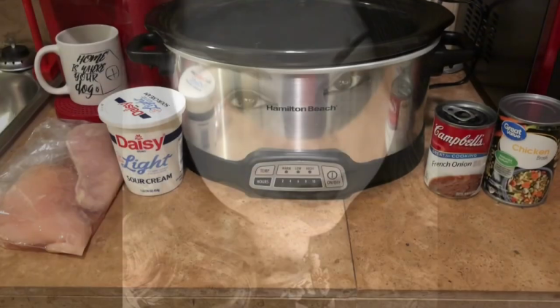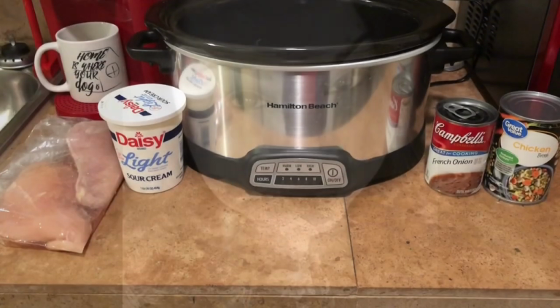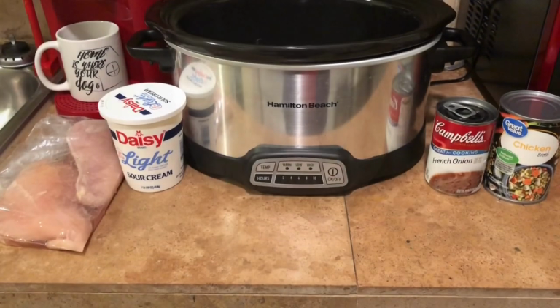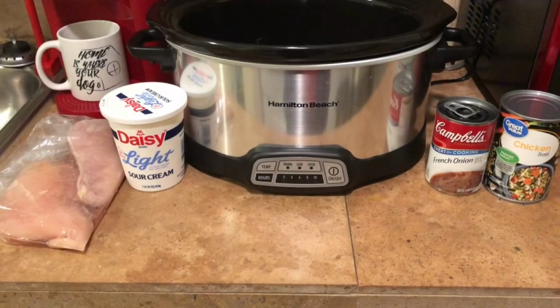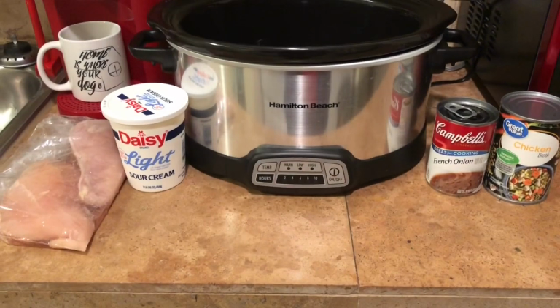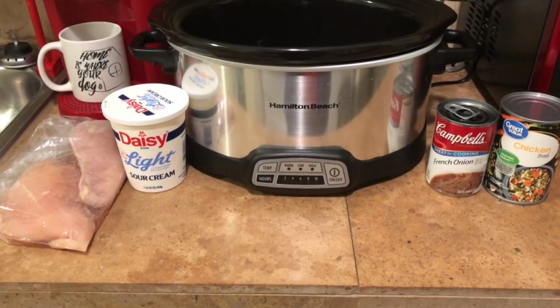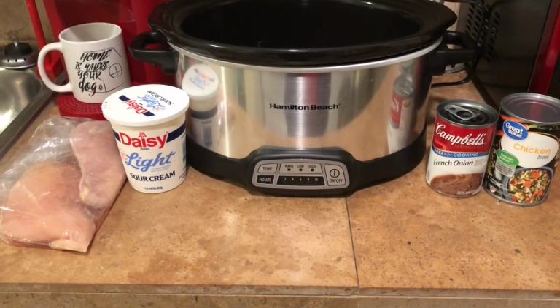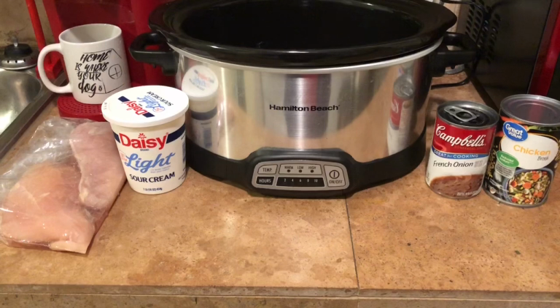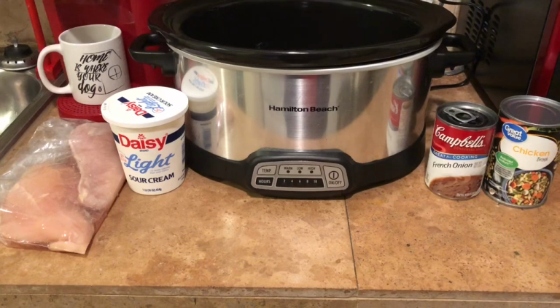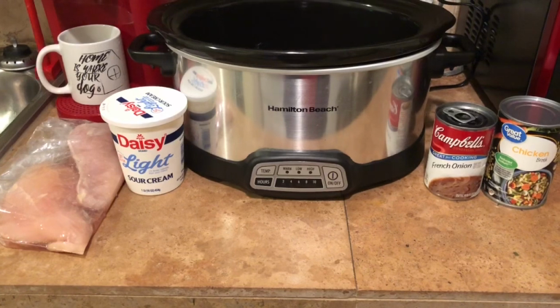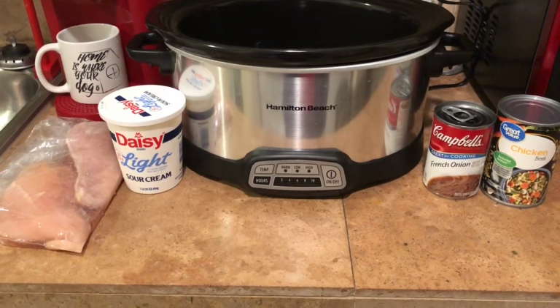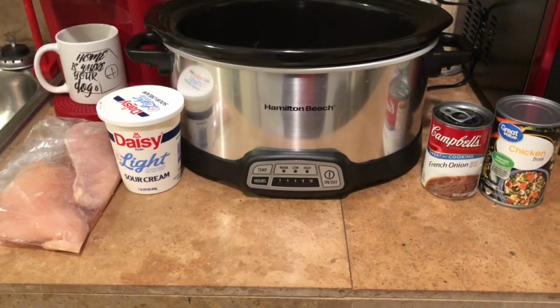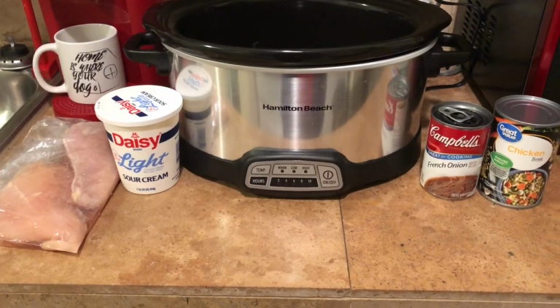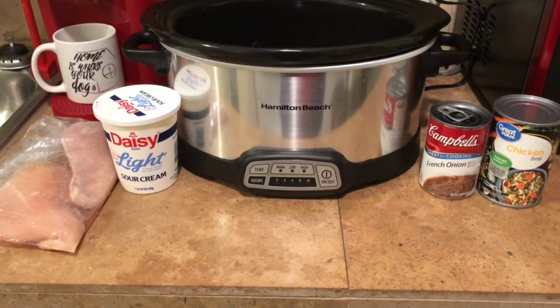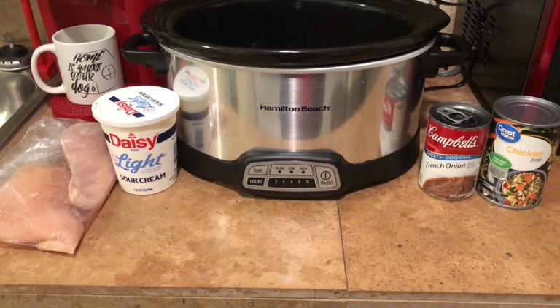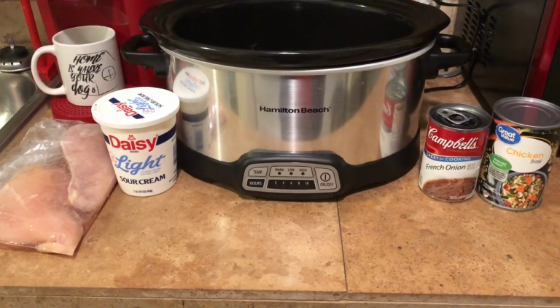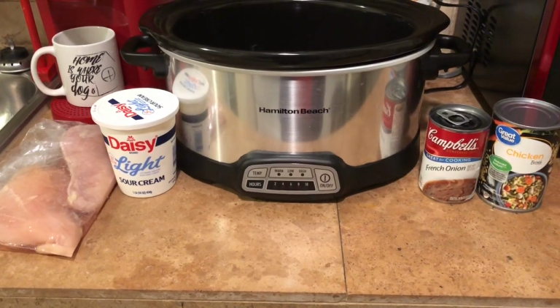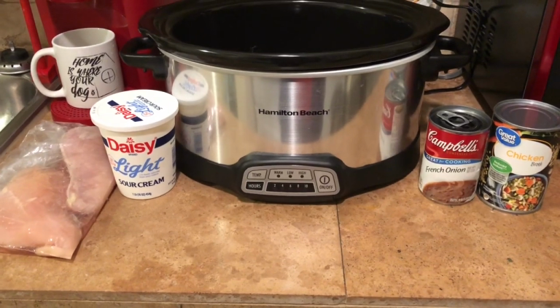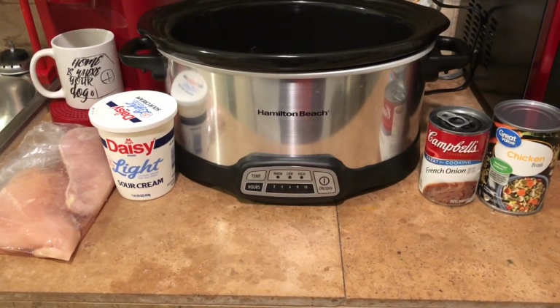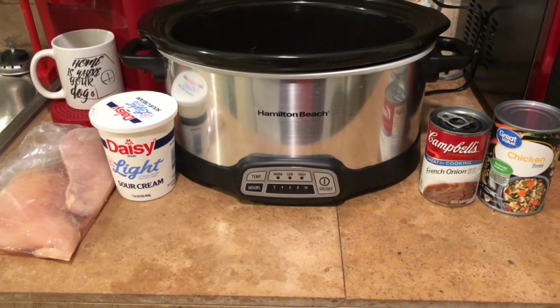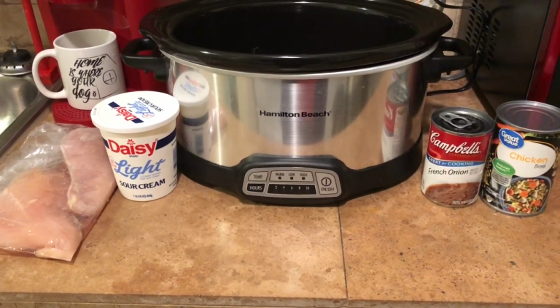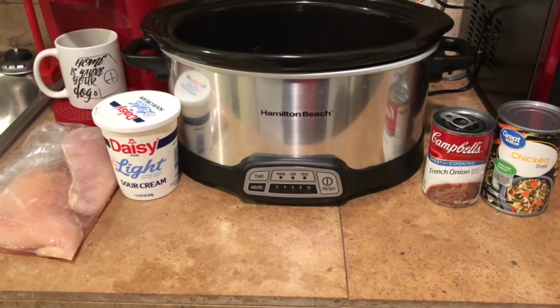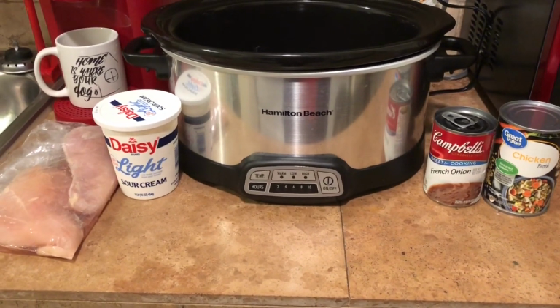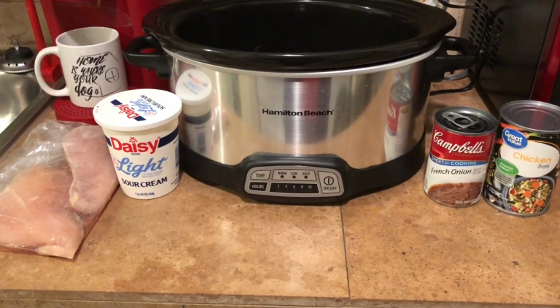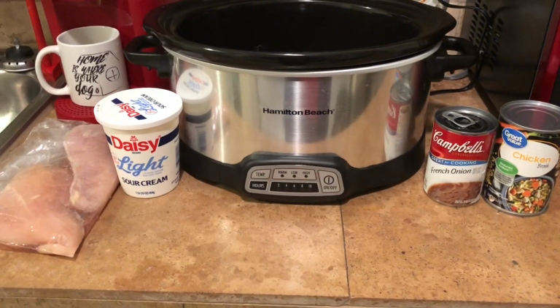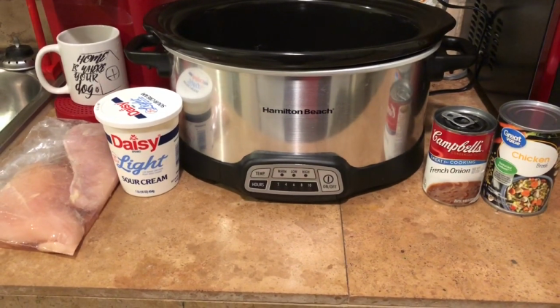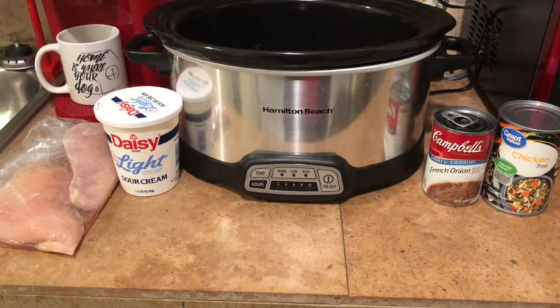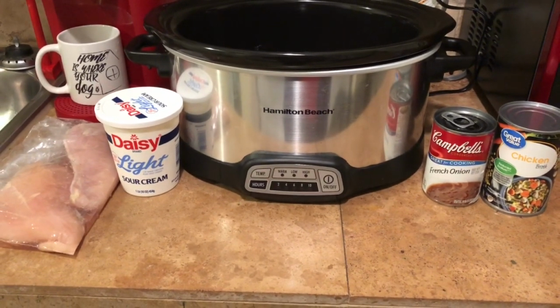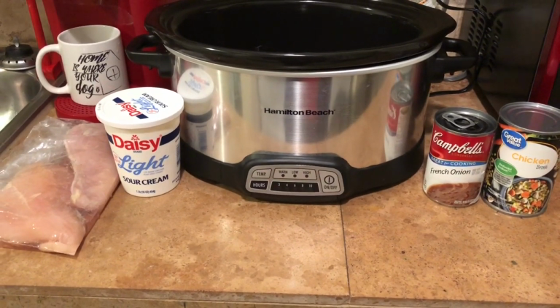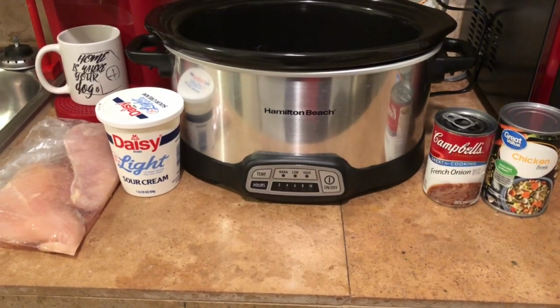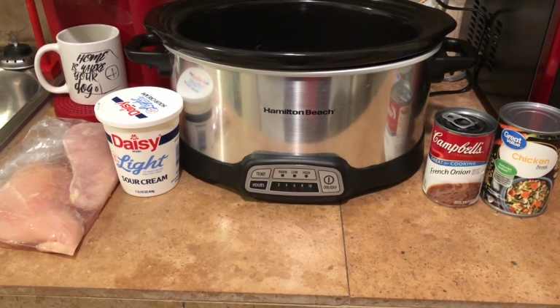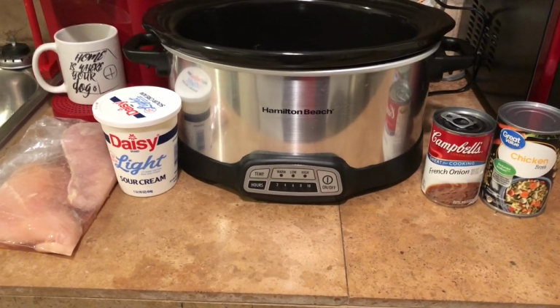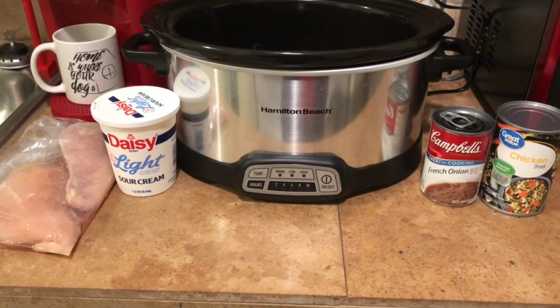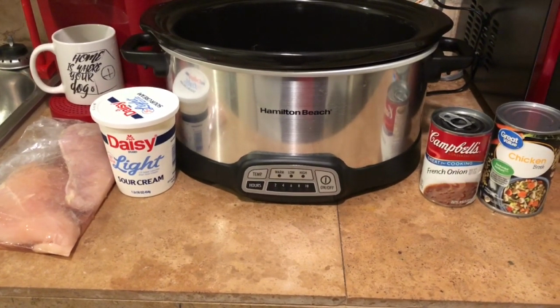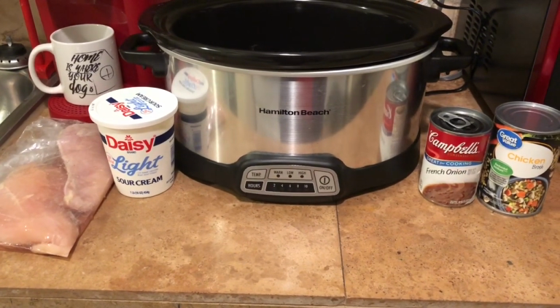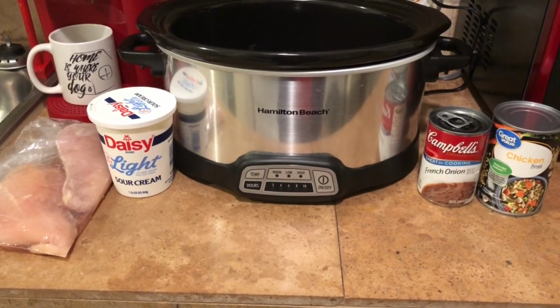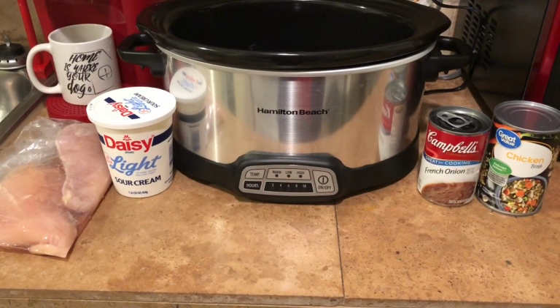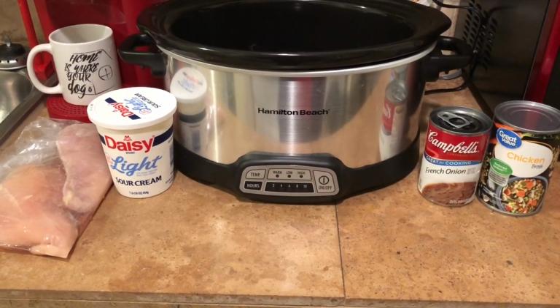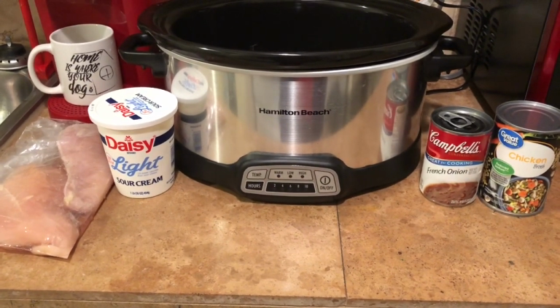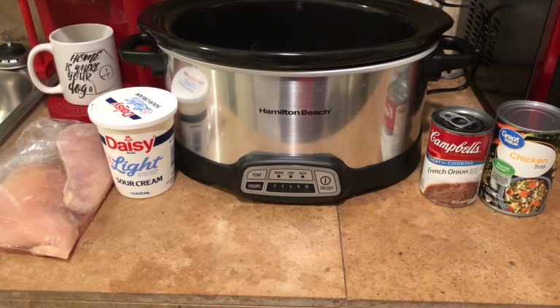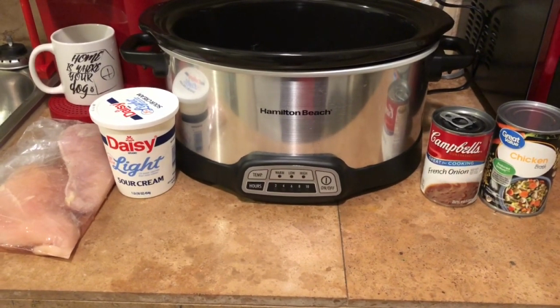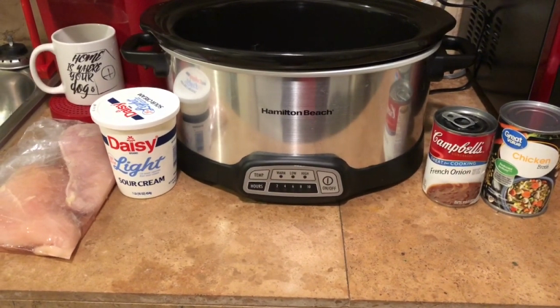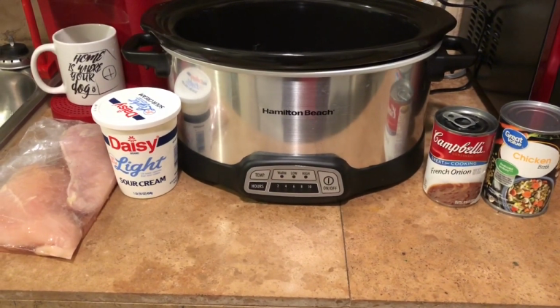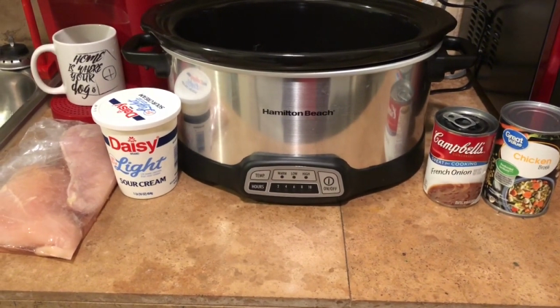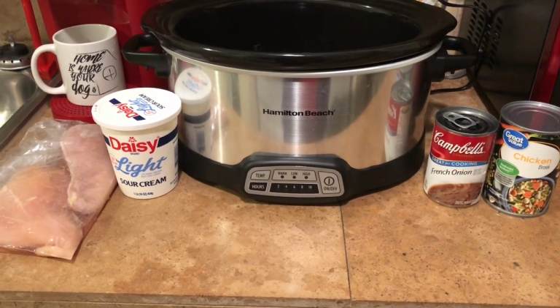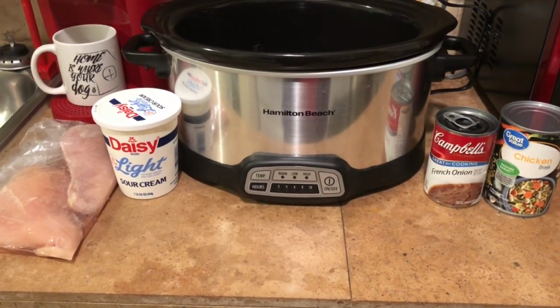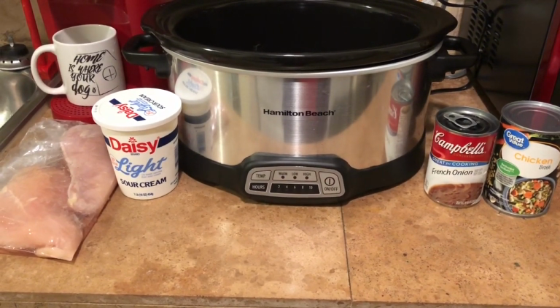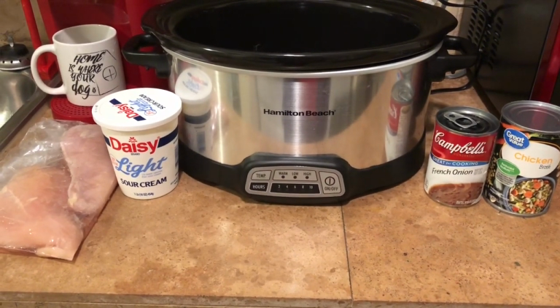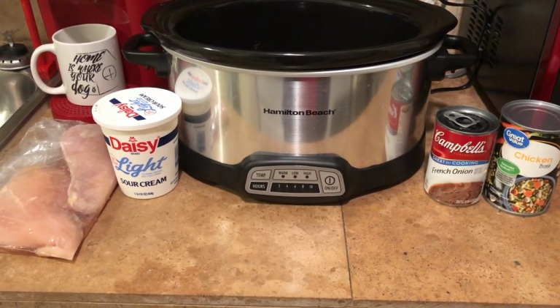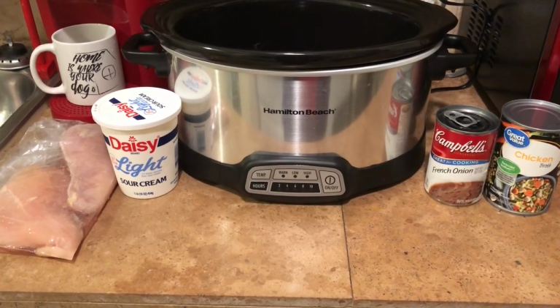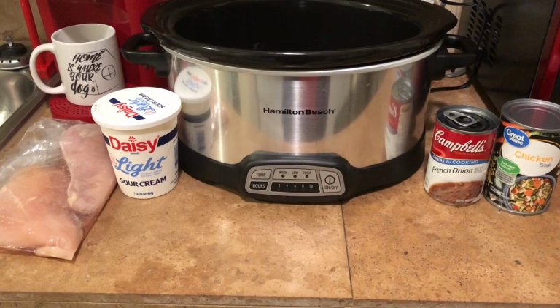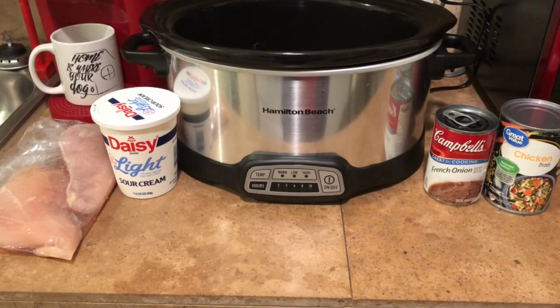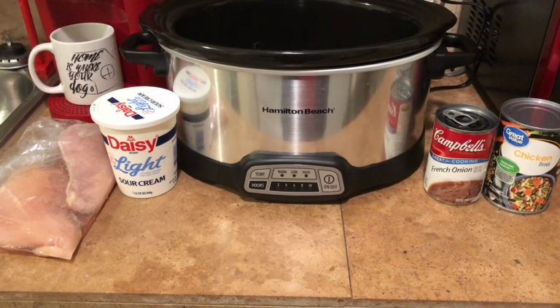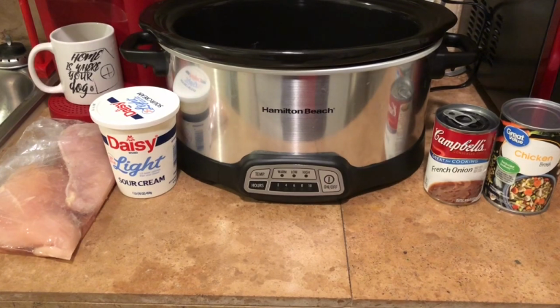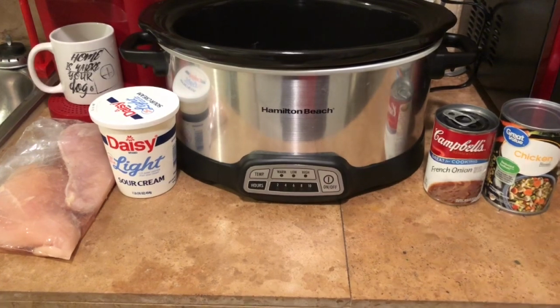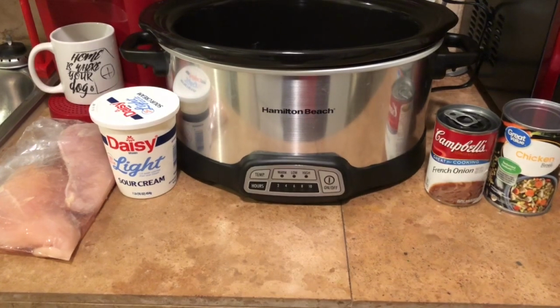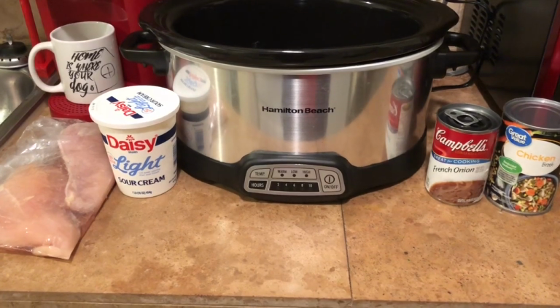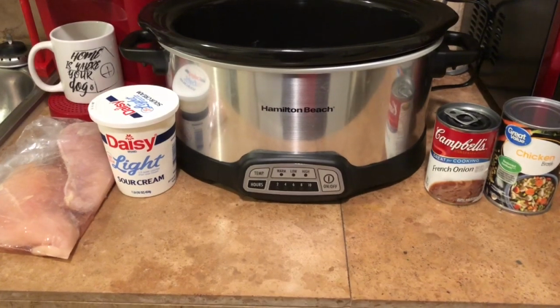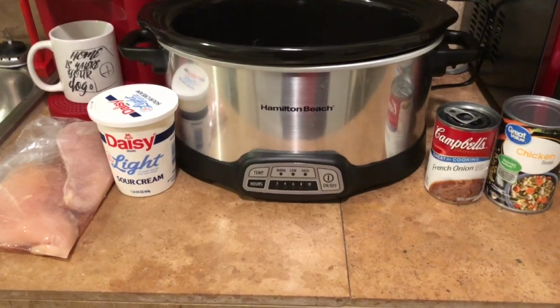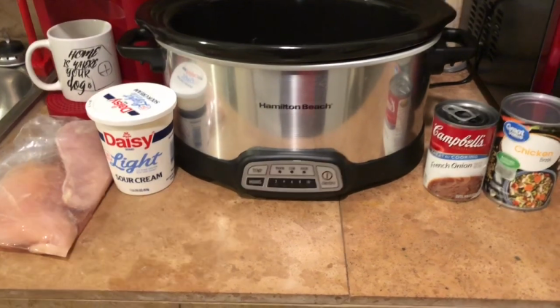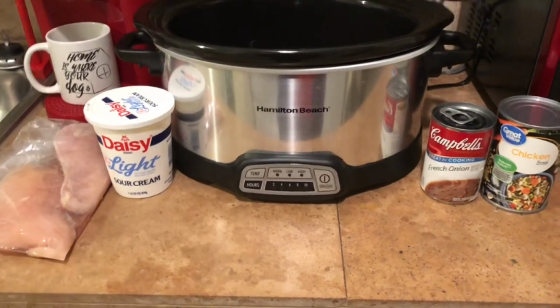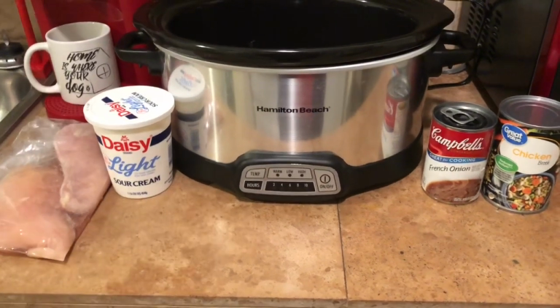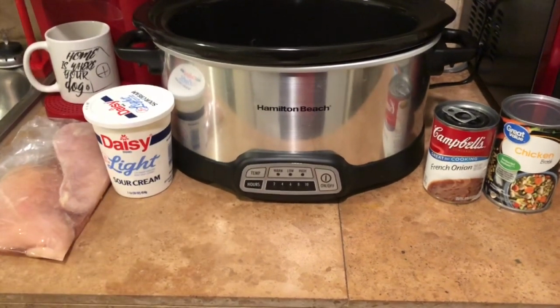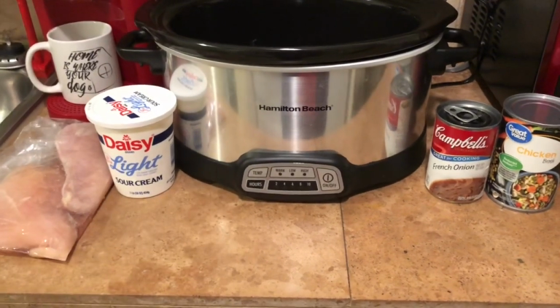Welcome back to my channel Lala's Land. I have for you guys today another W.W. — formerly Weight Watchers Wednesday — recipe.